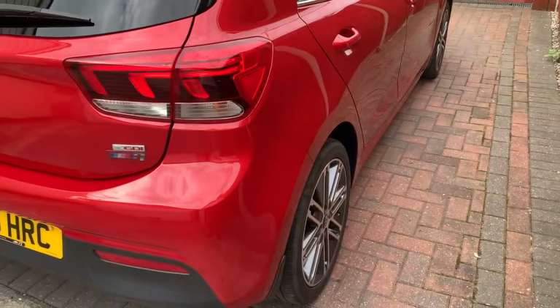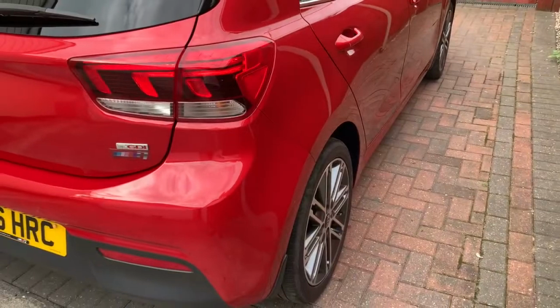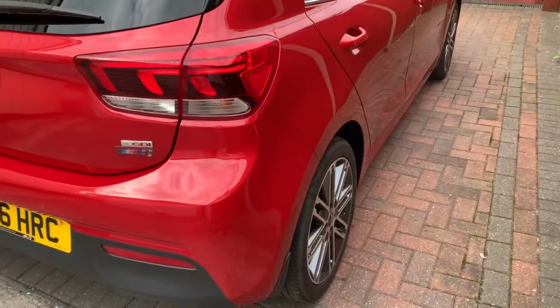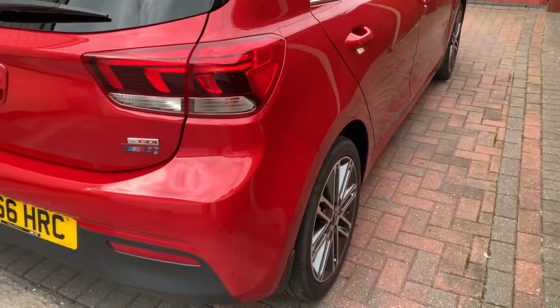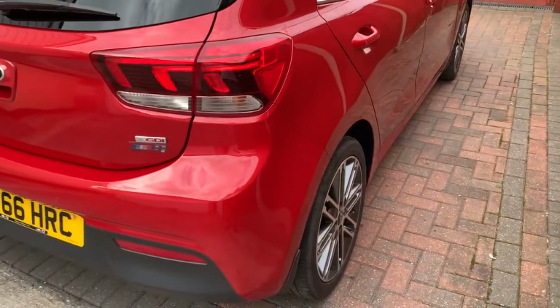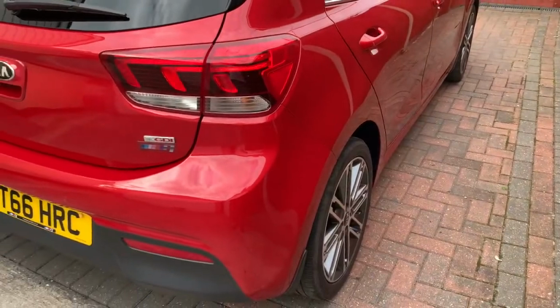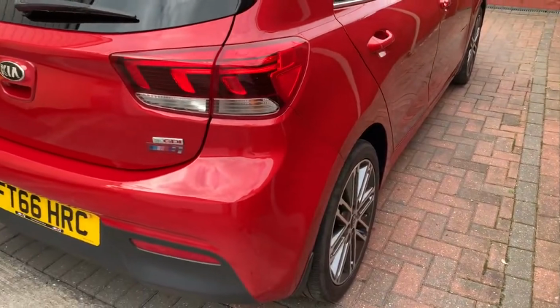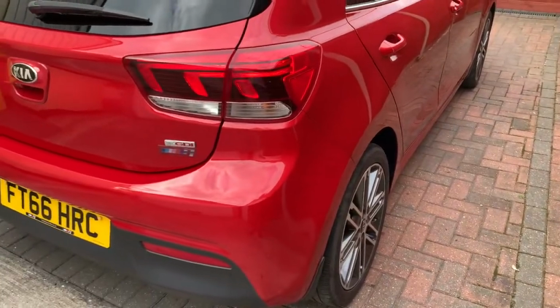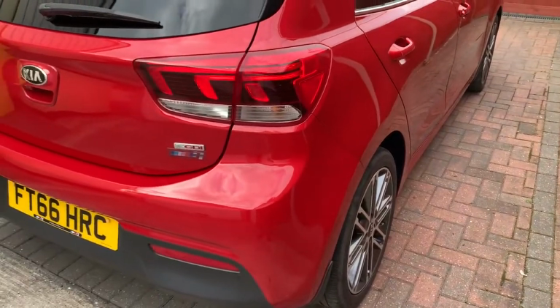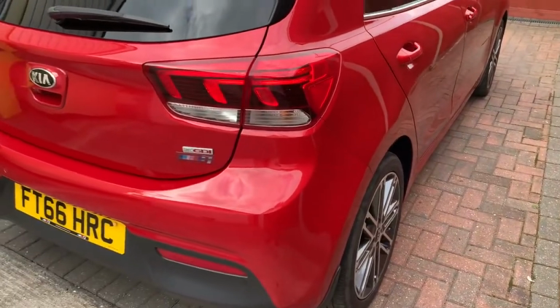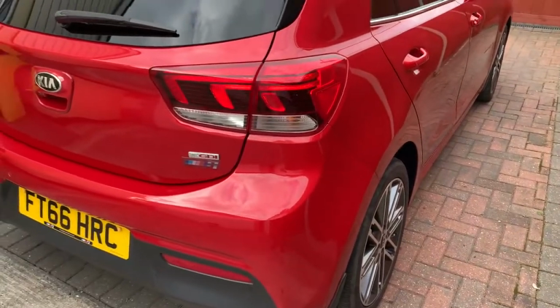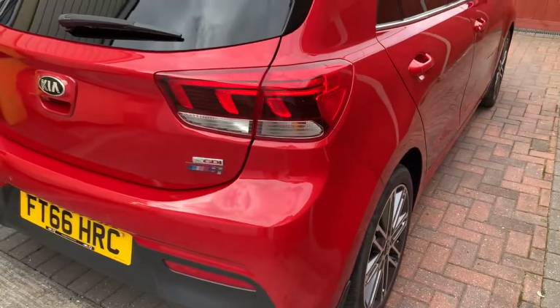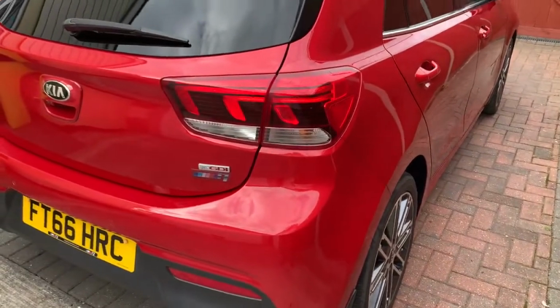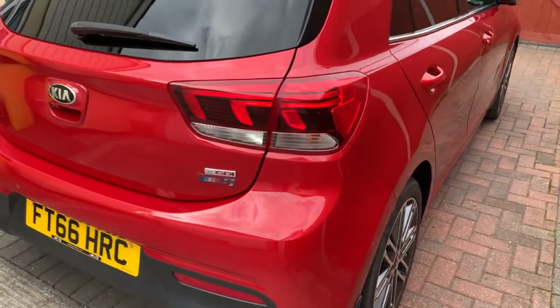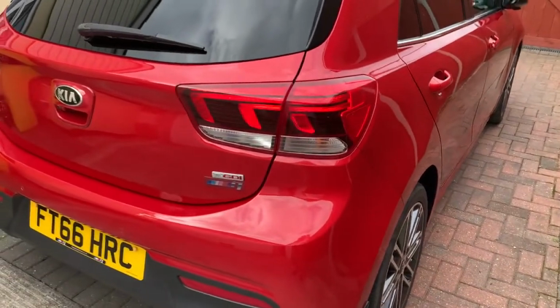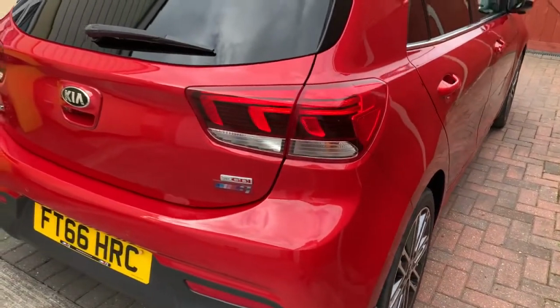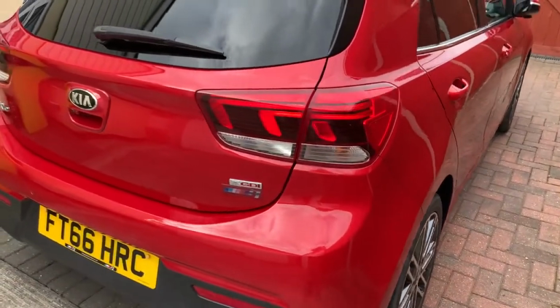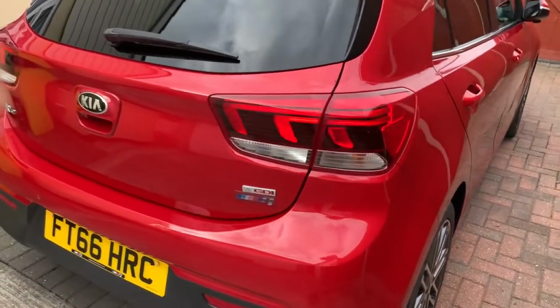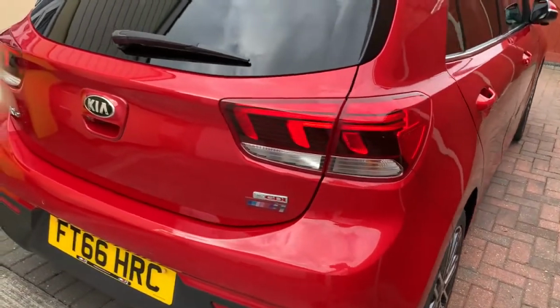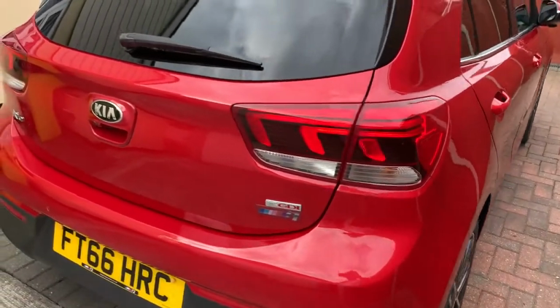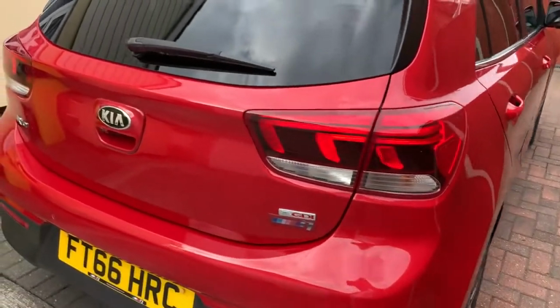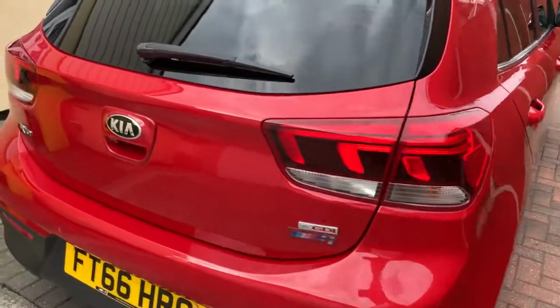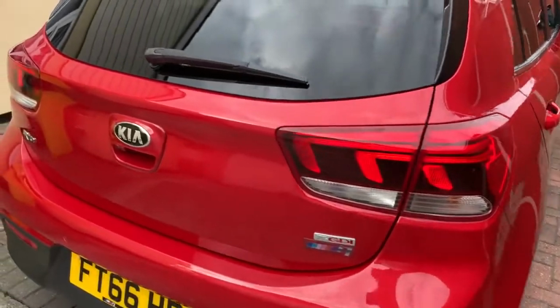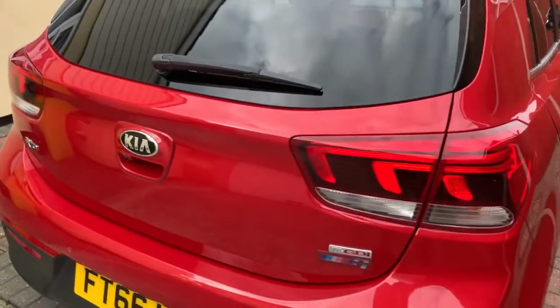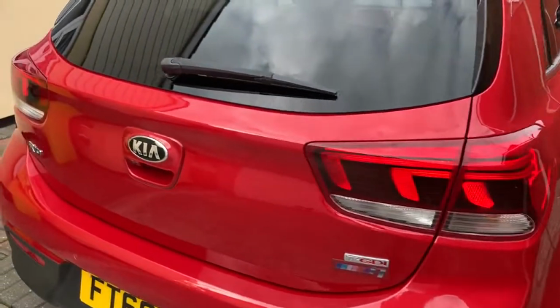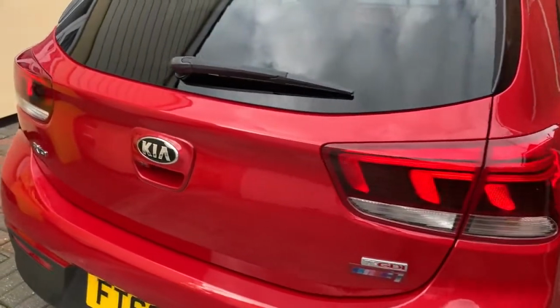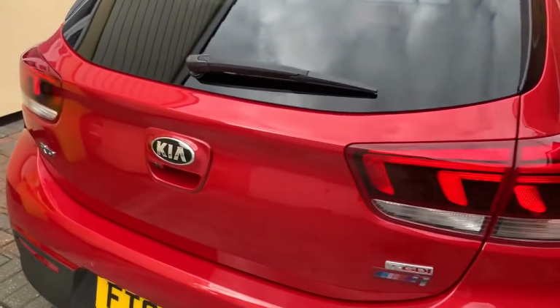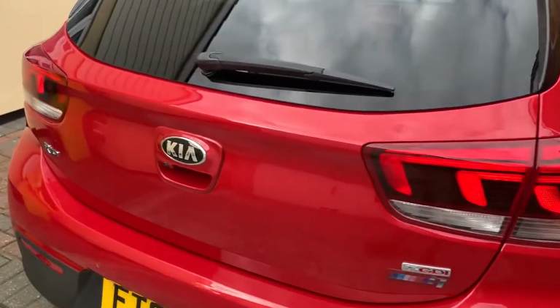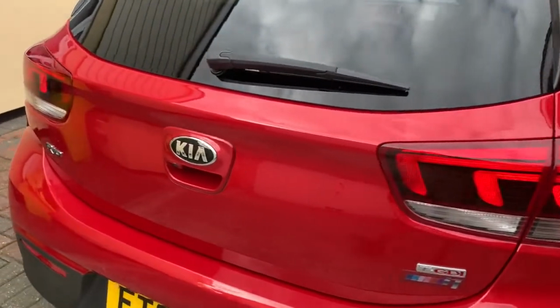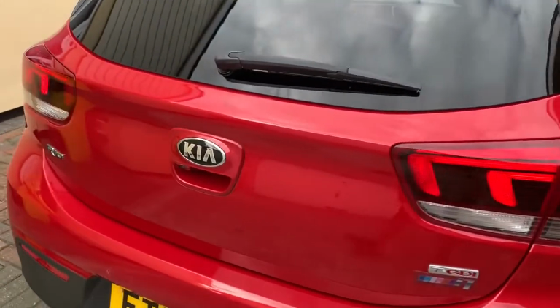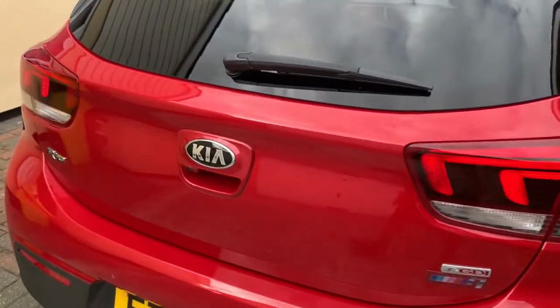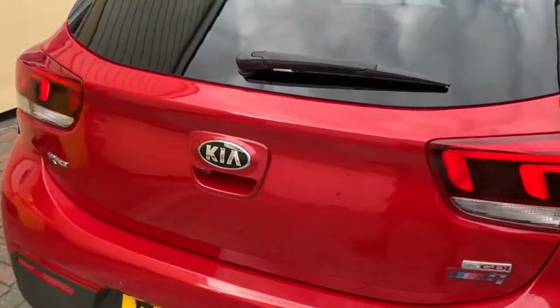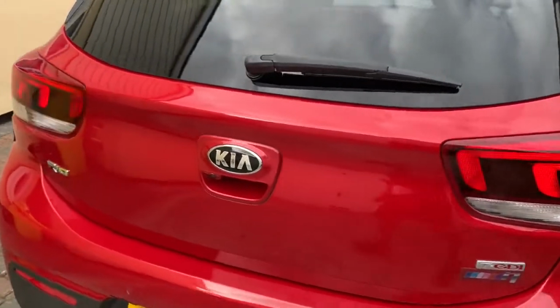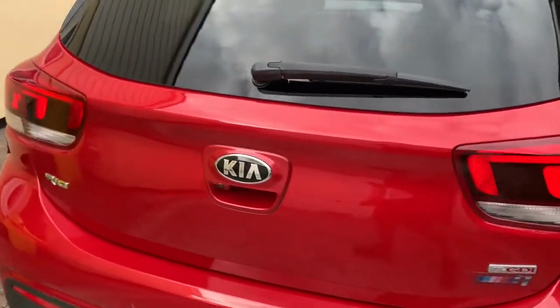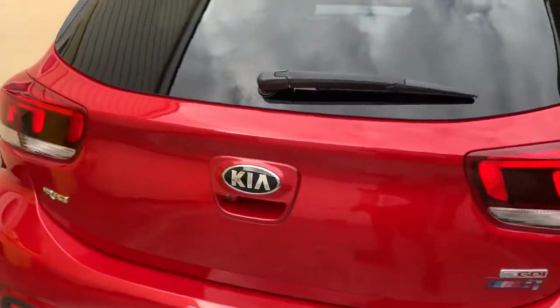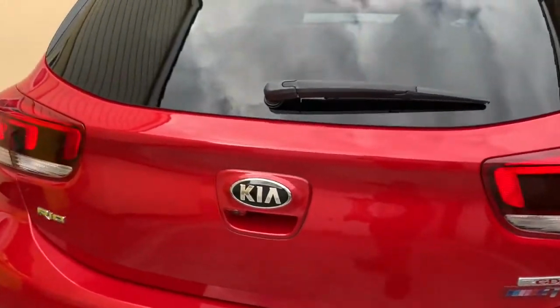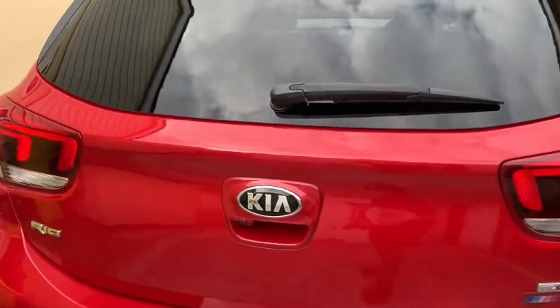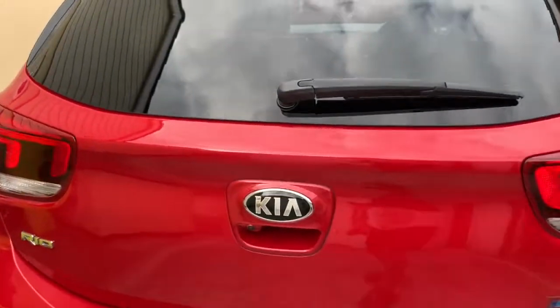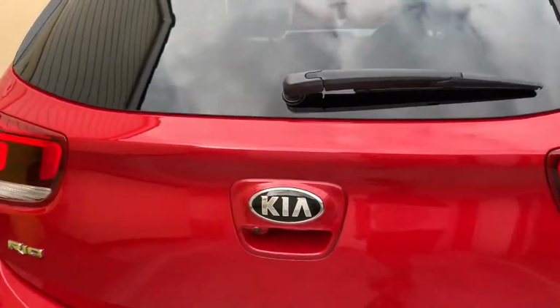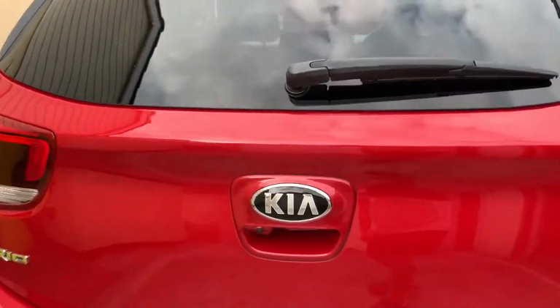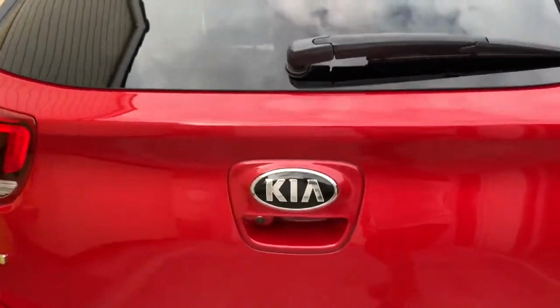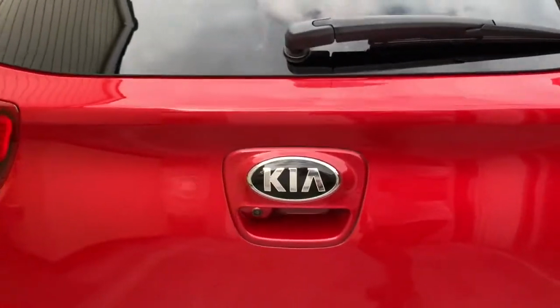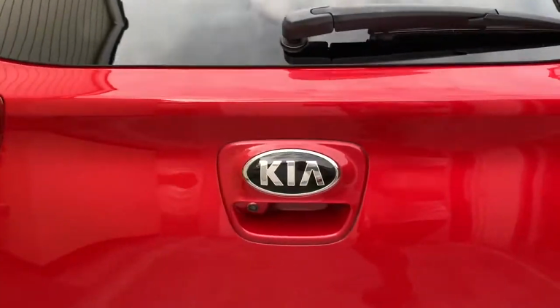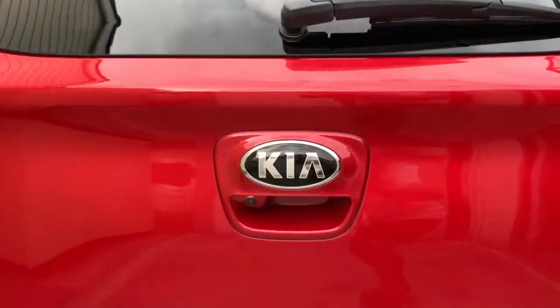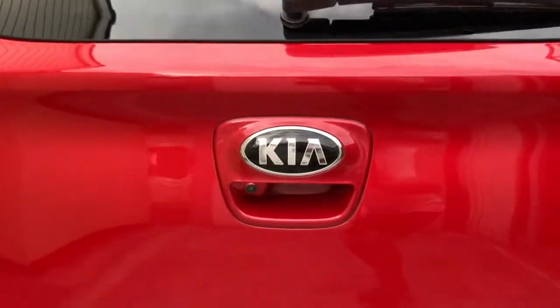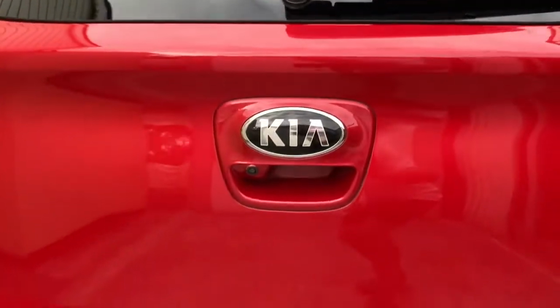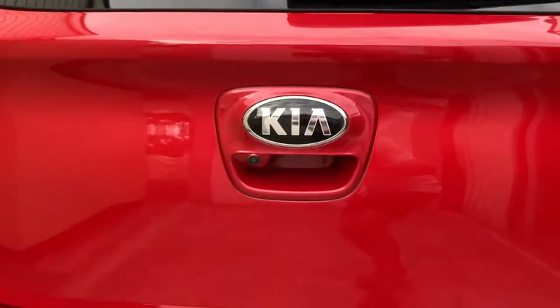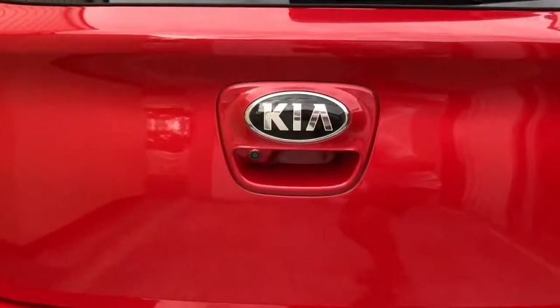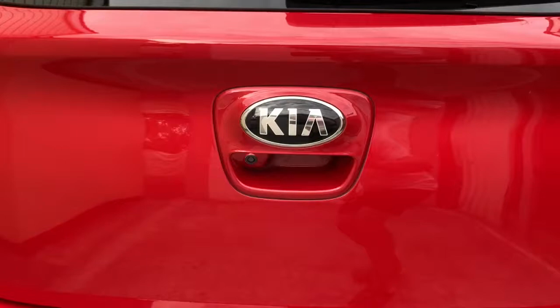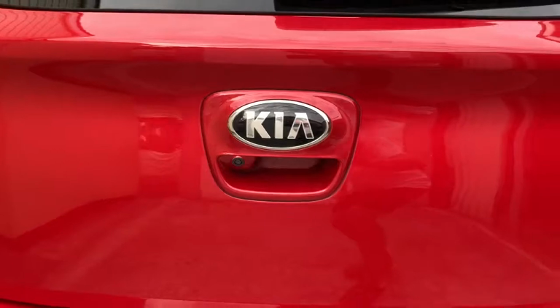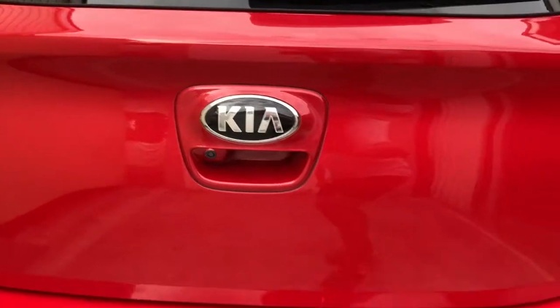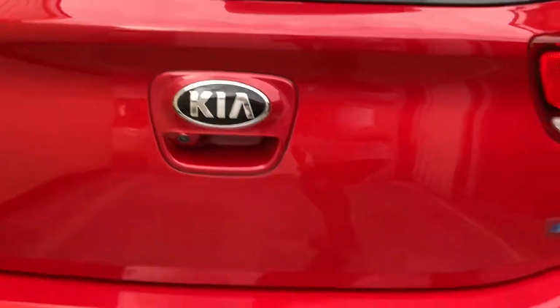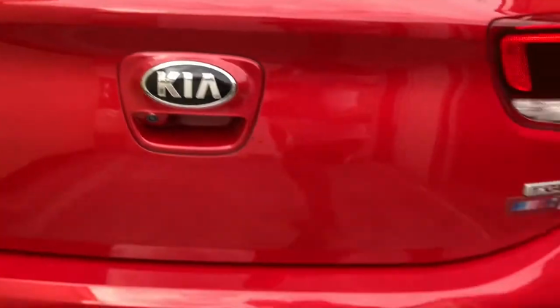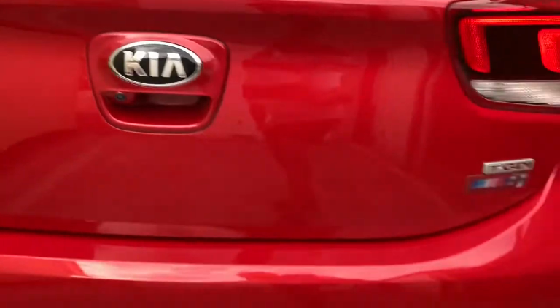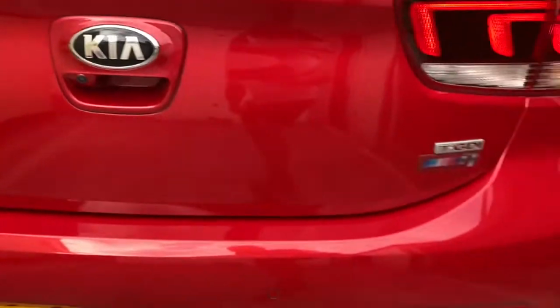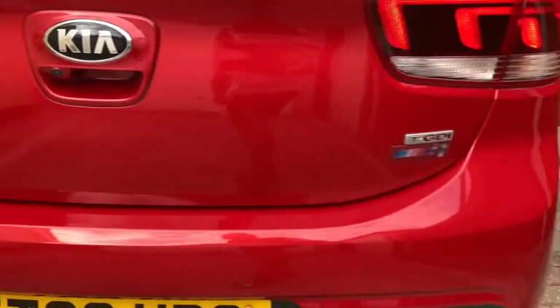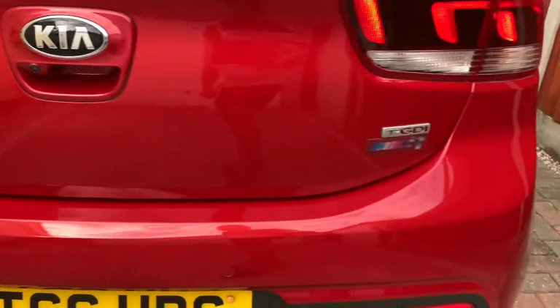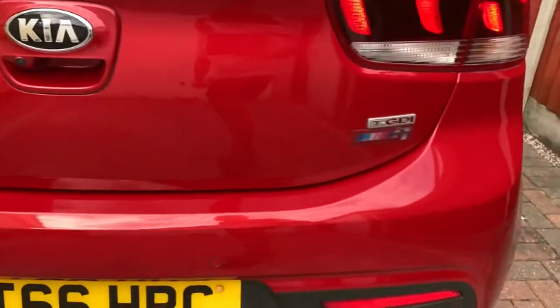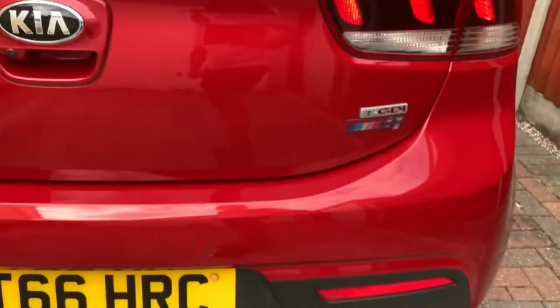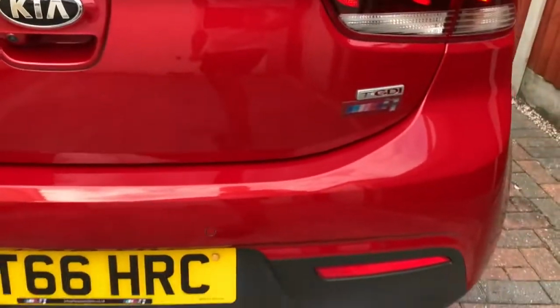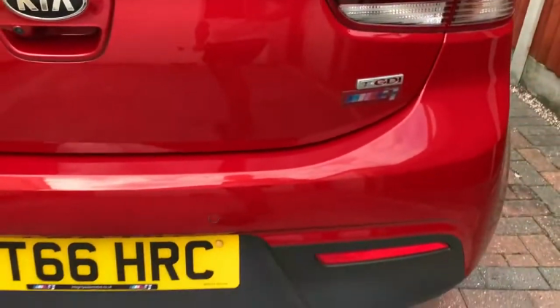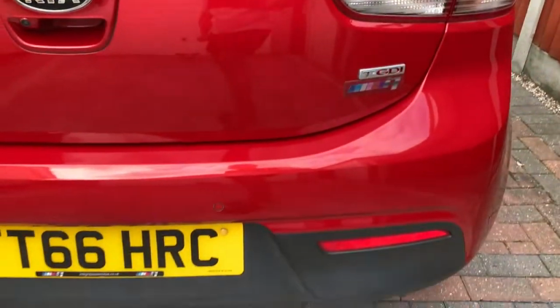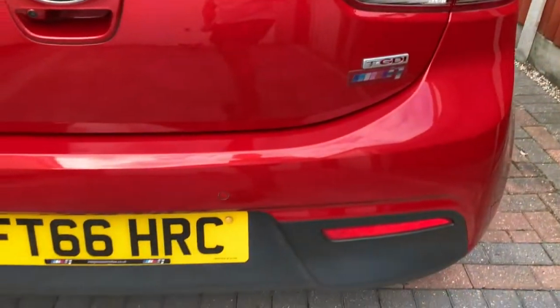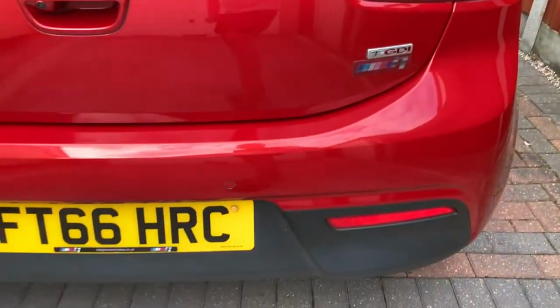LED rear lights. Rear camera. Rear parking sensors.